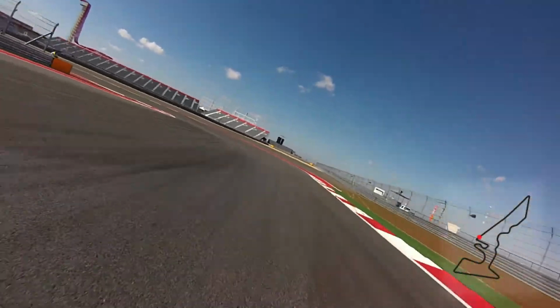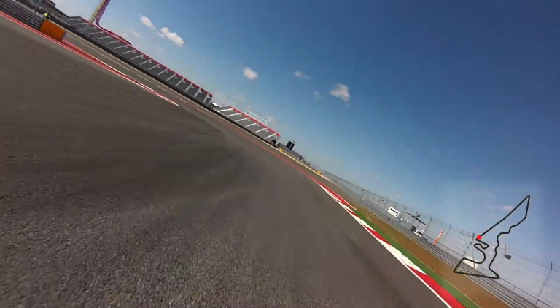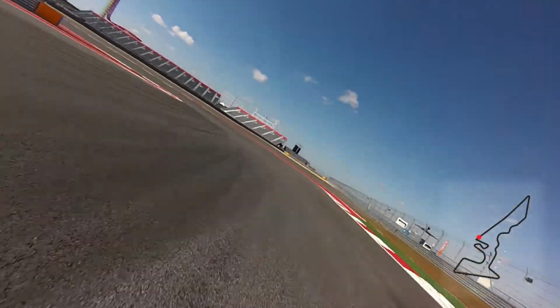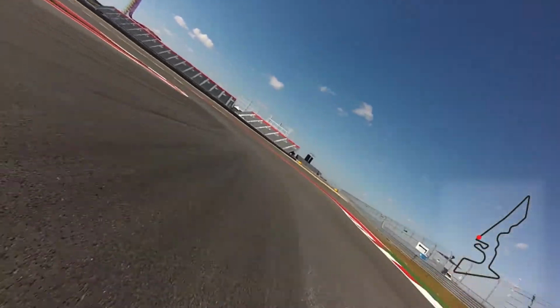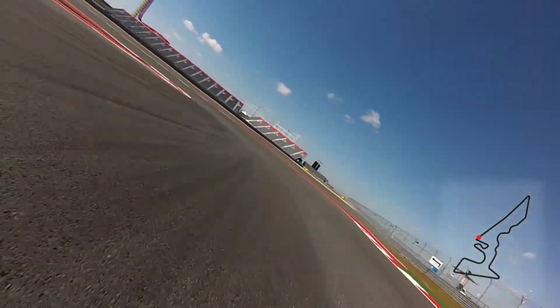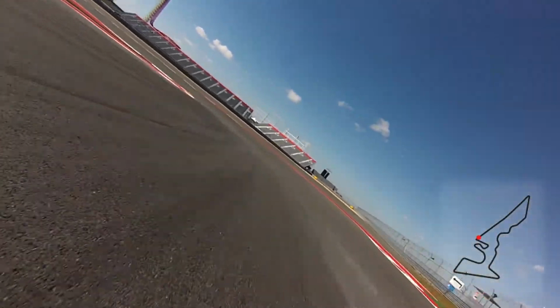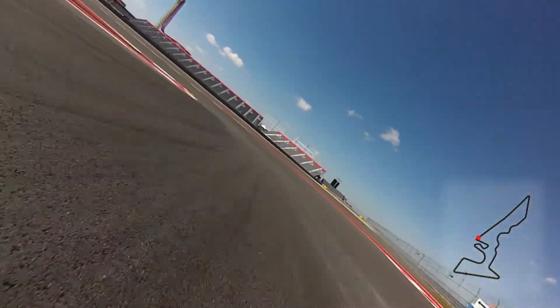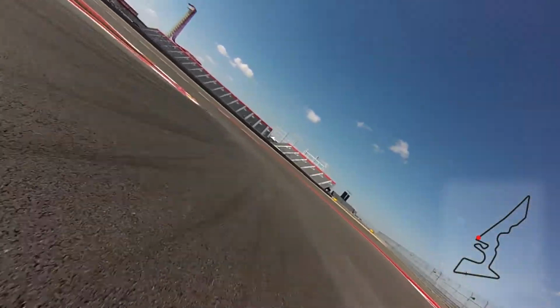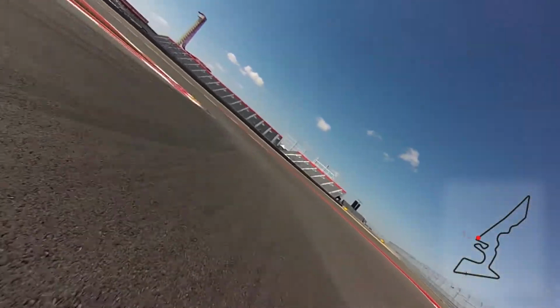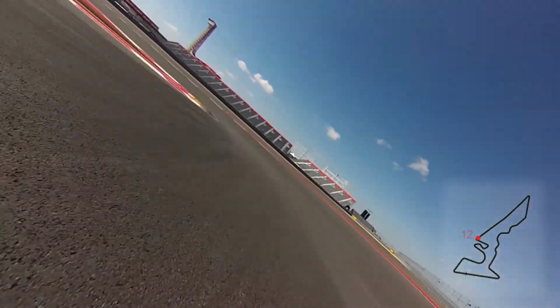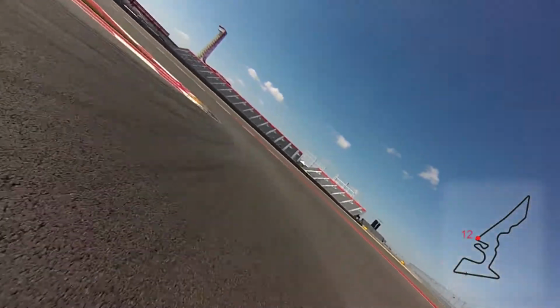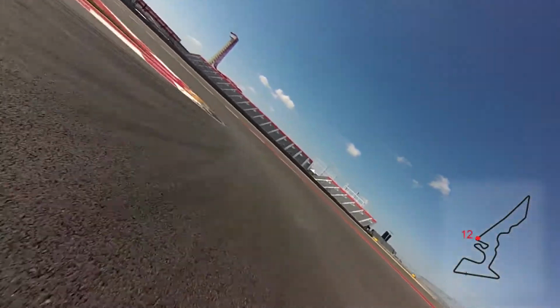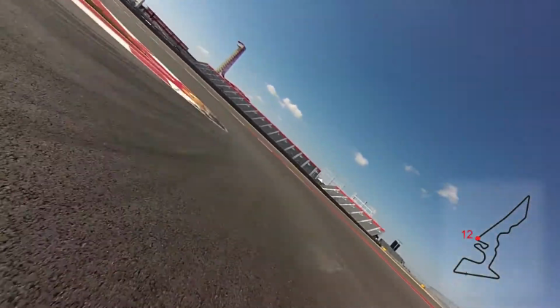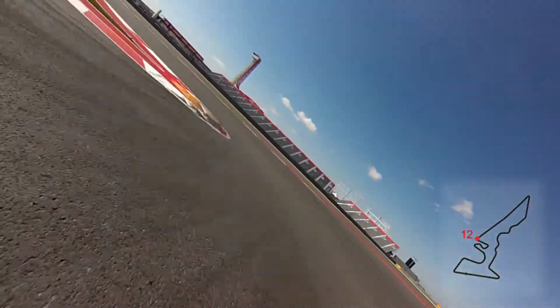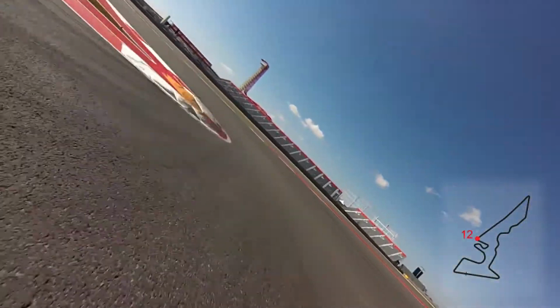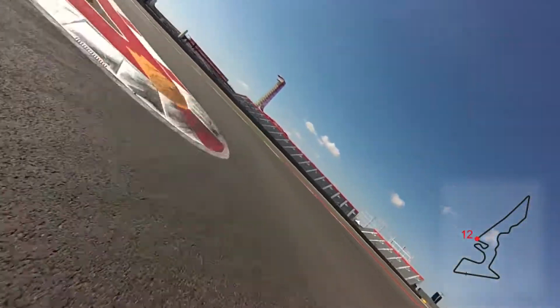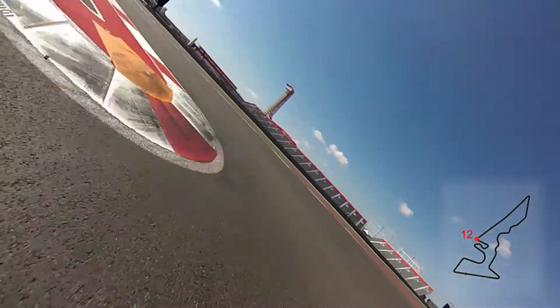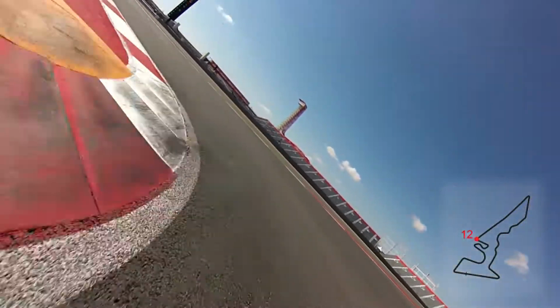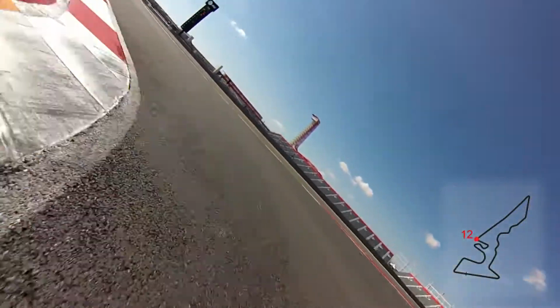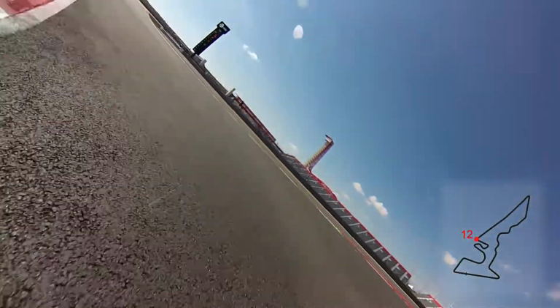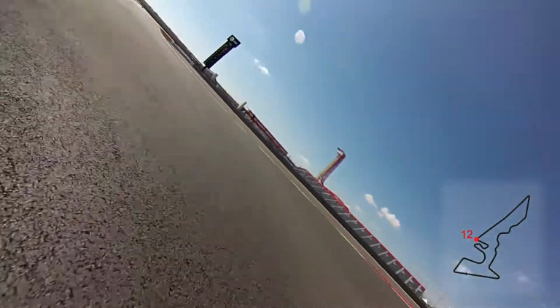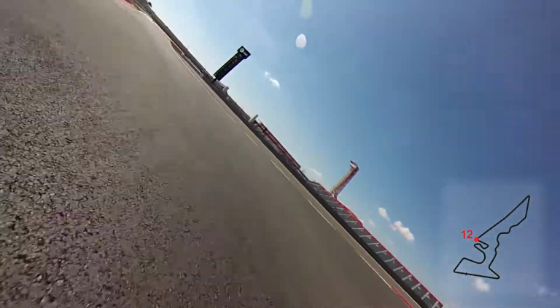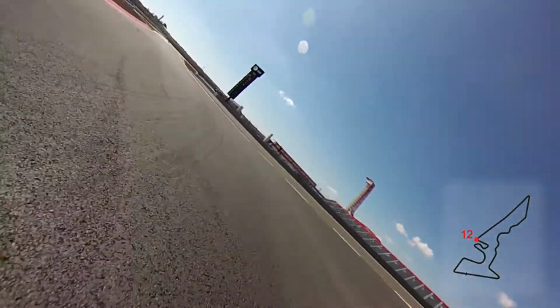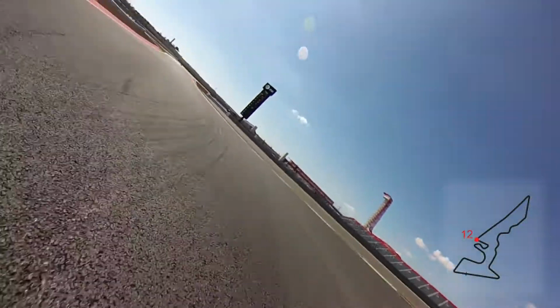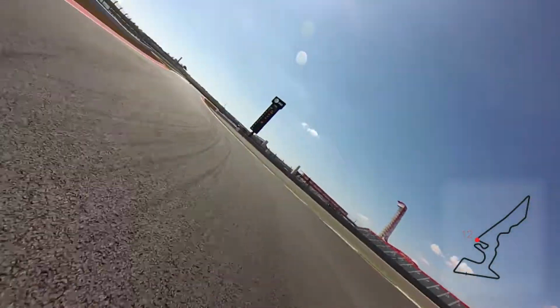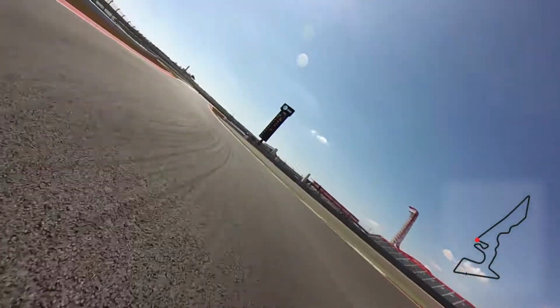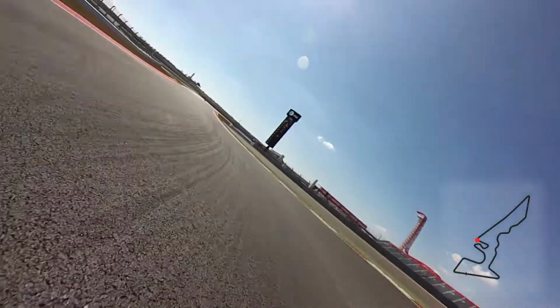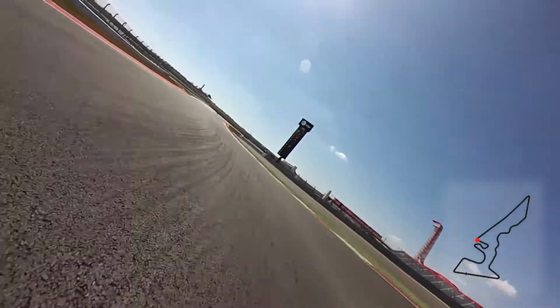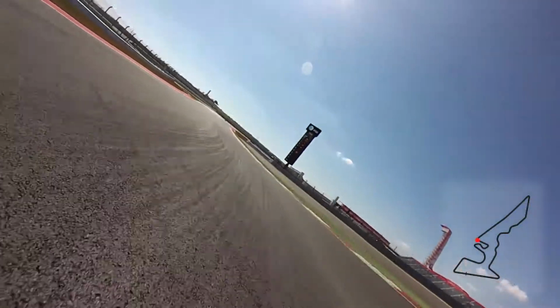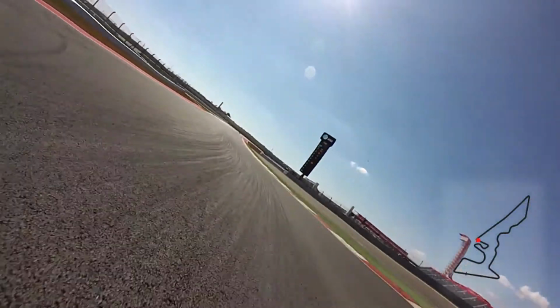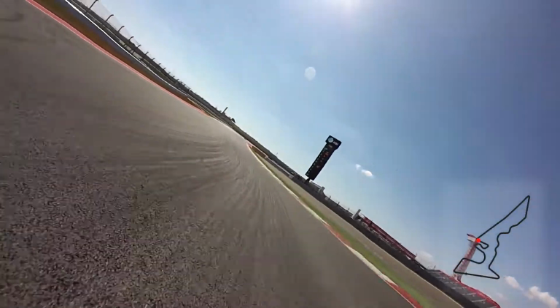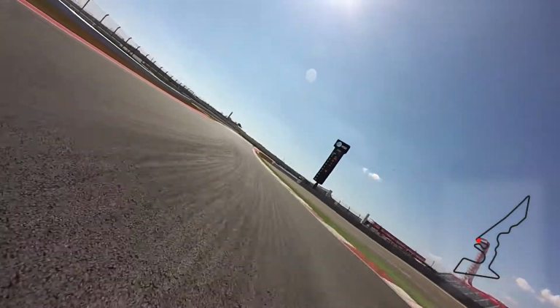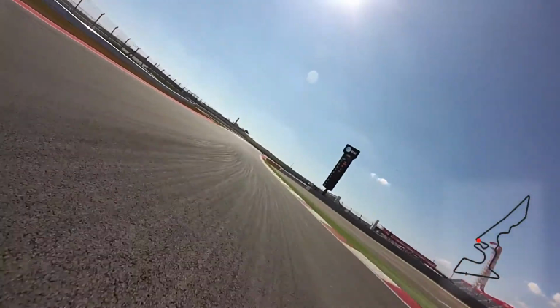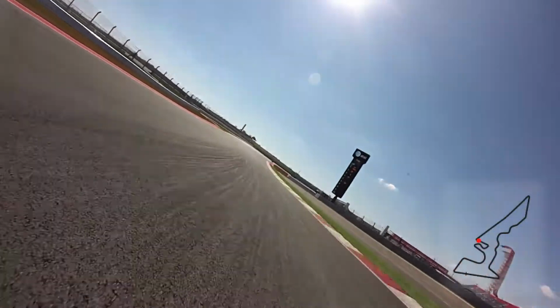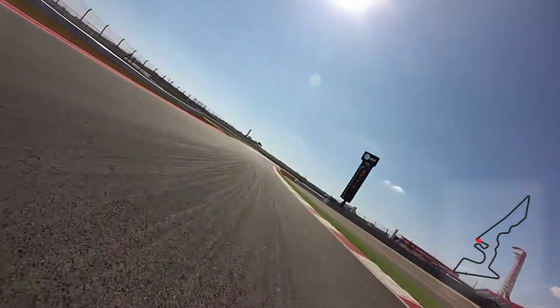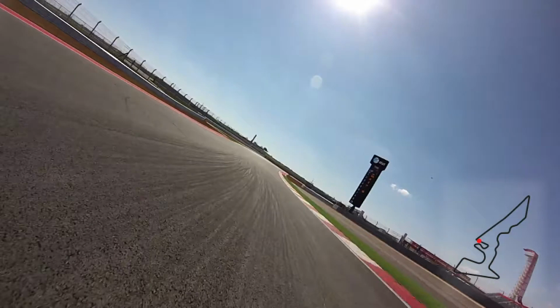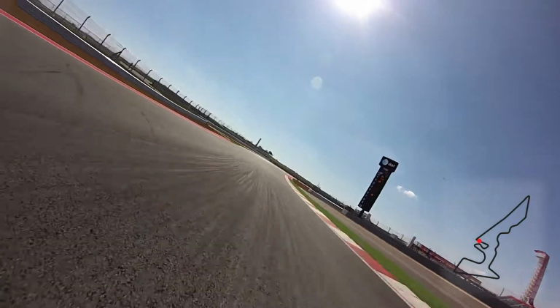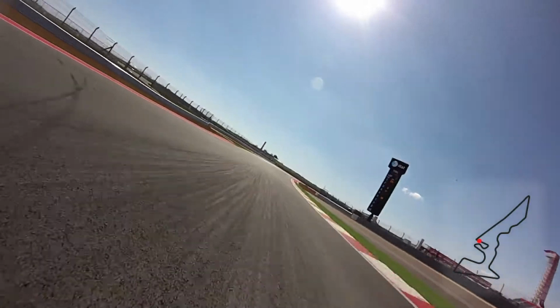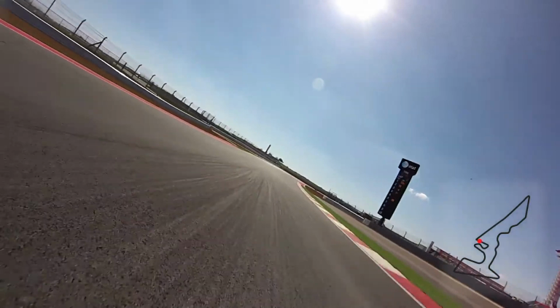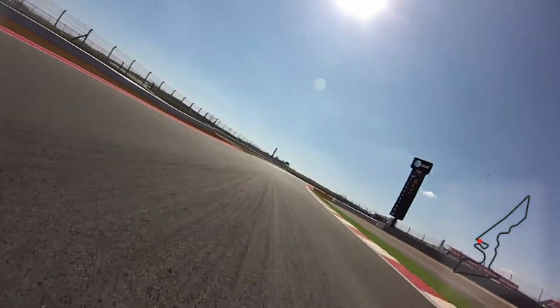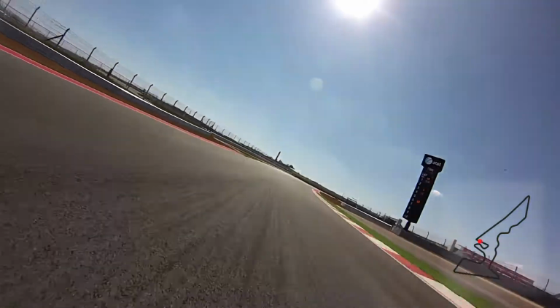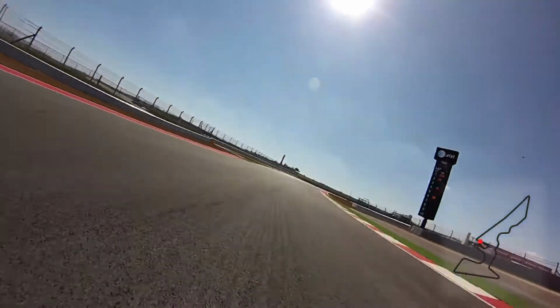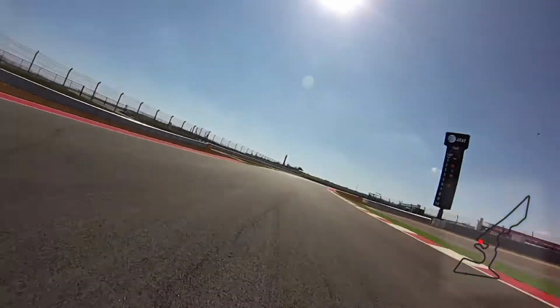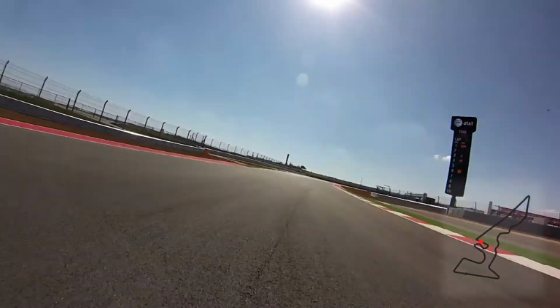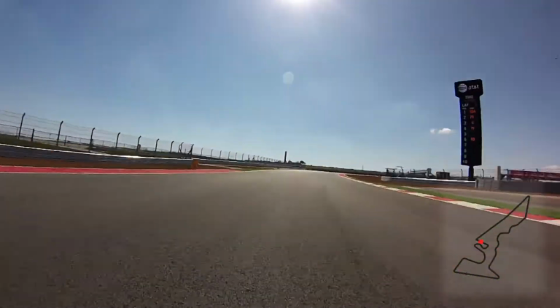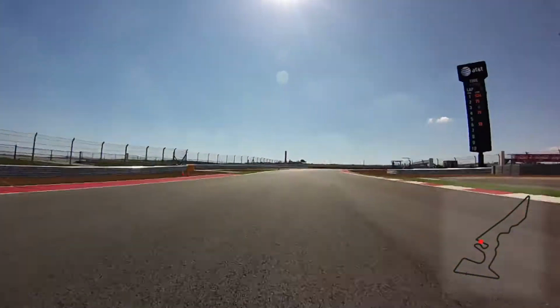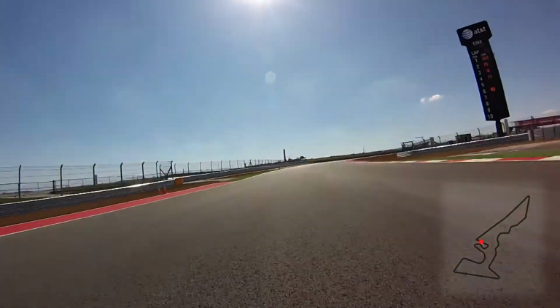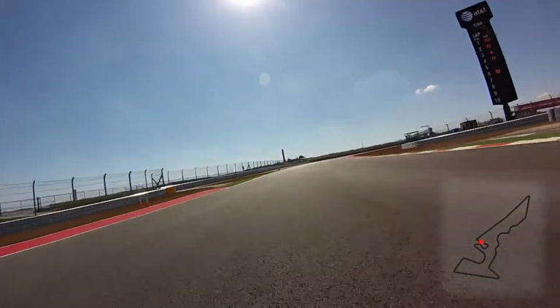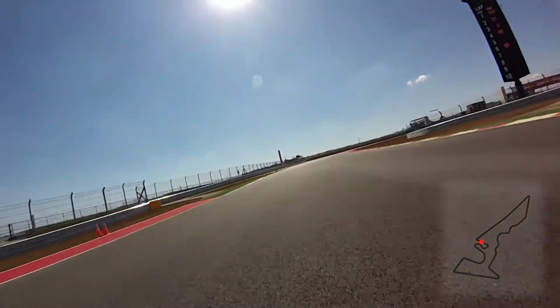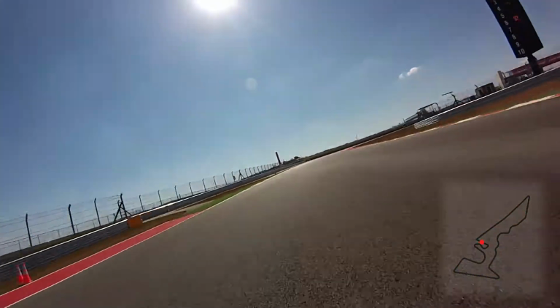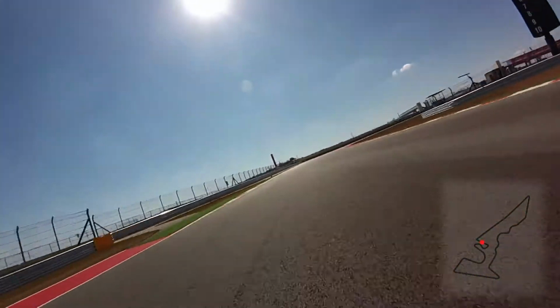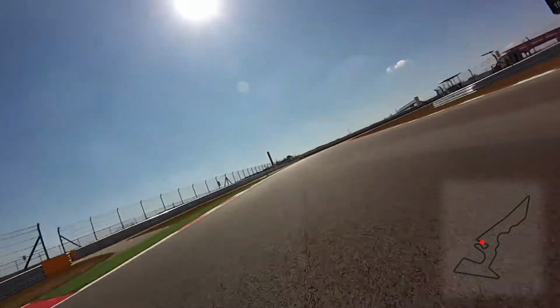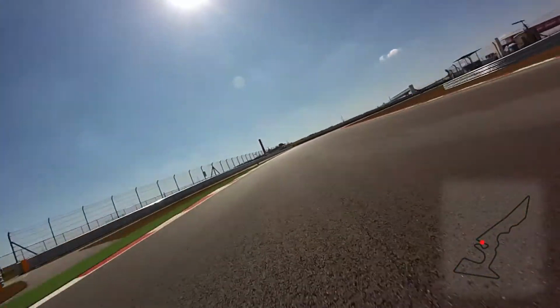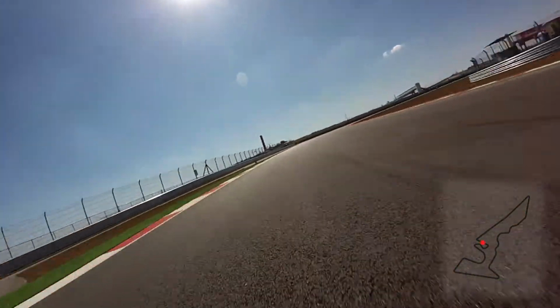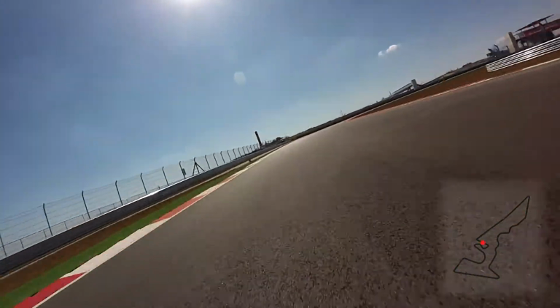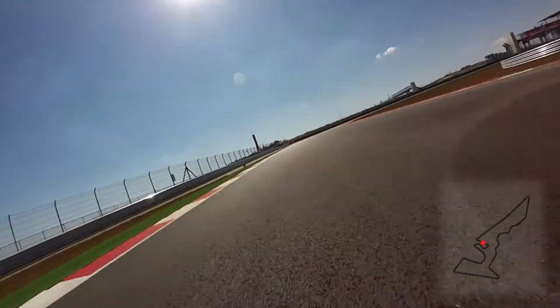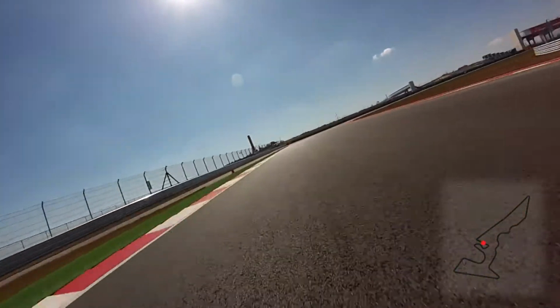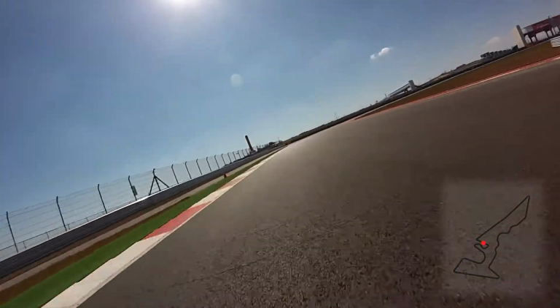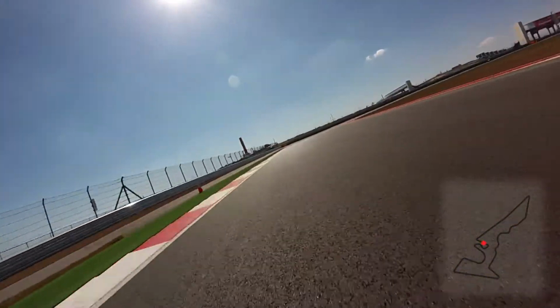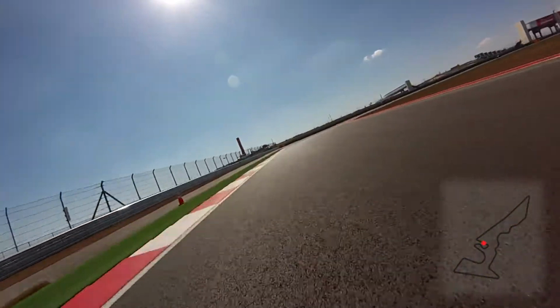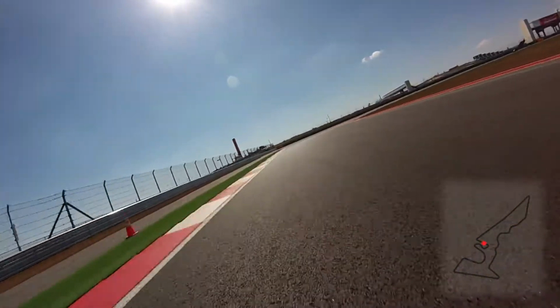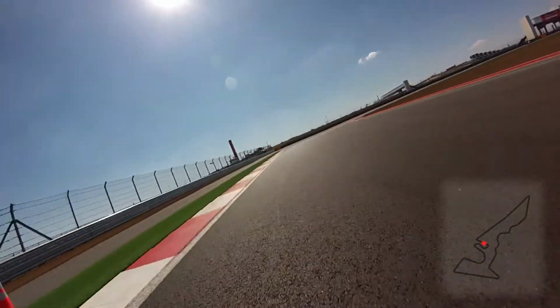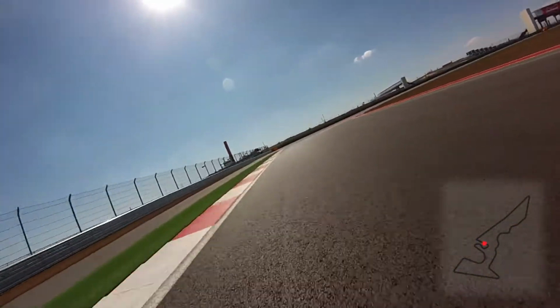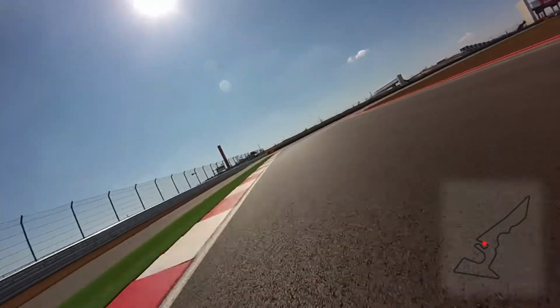Braking very, very tightly onto the apex of turn 12. Short little straight. And again, now we're into a very technical section of the lap.